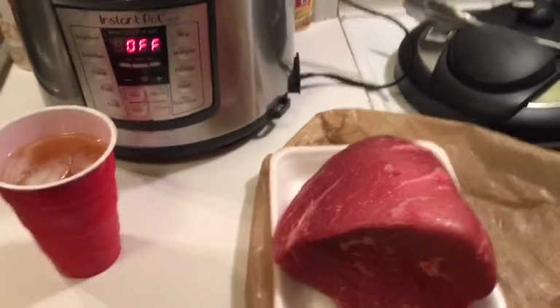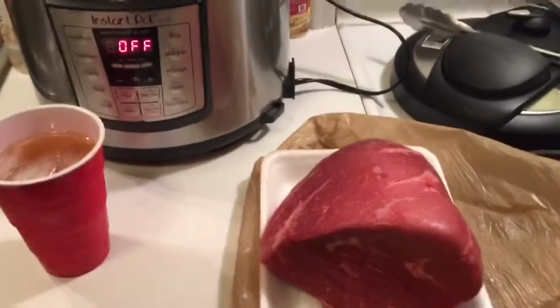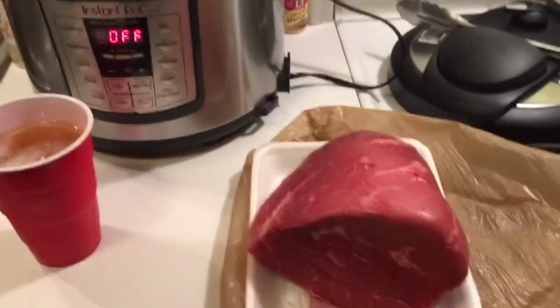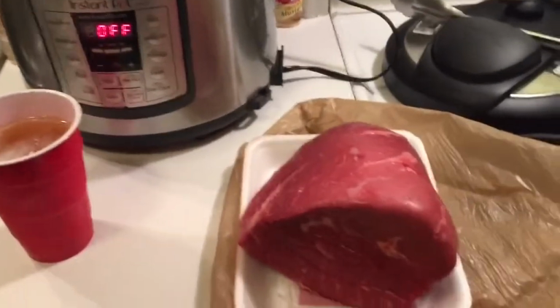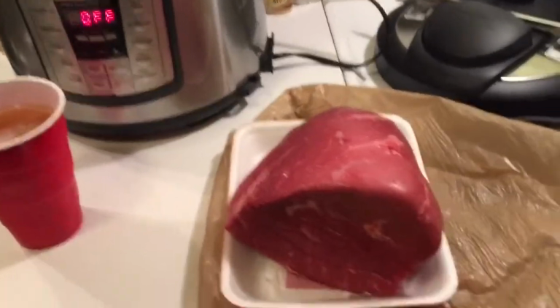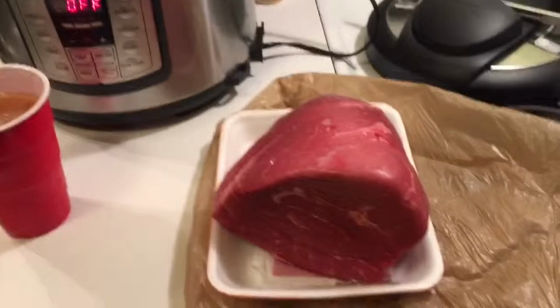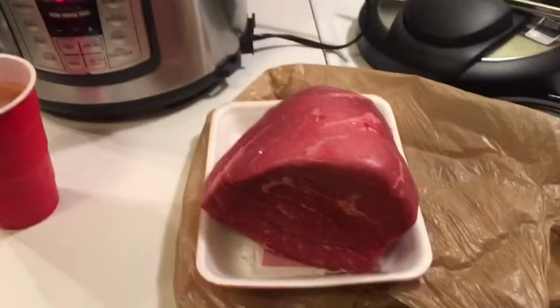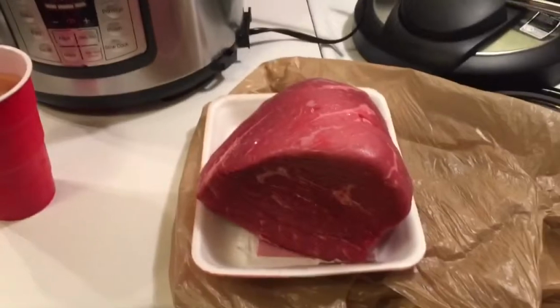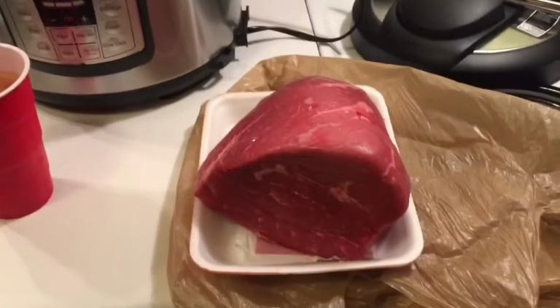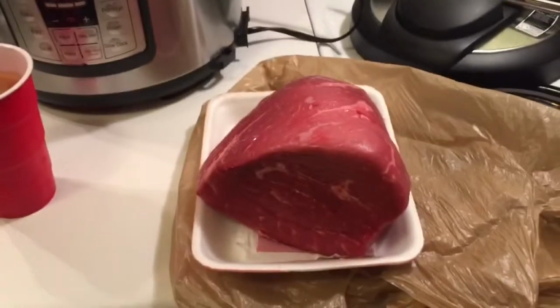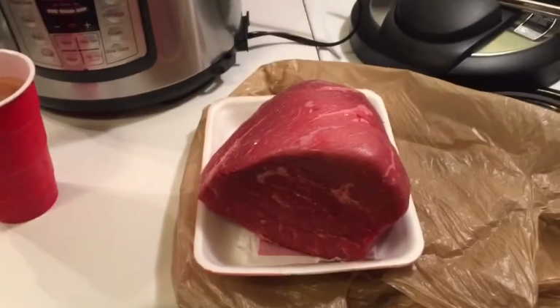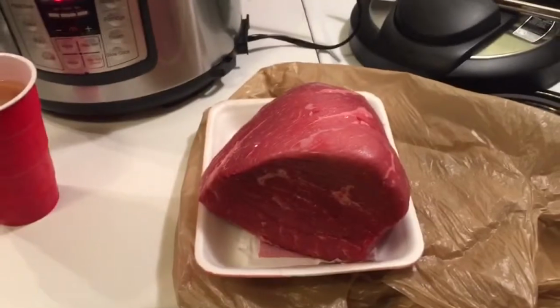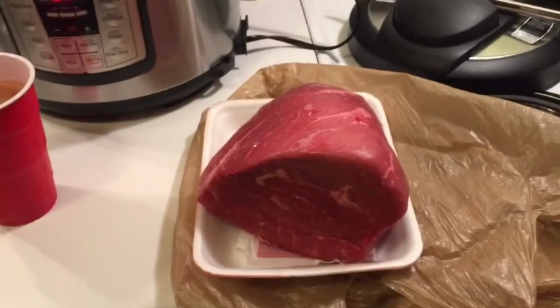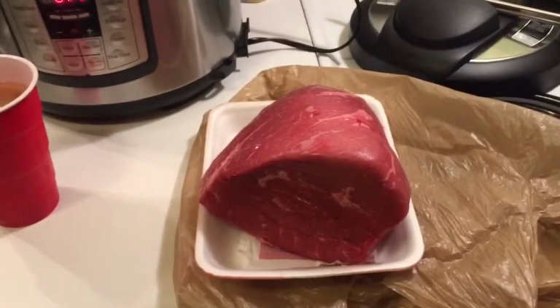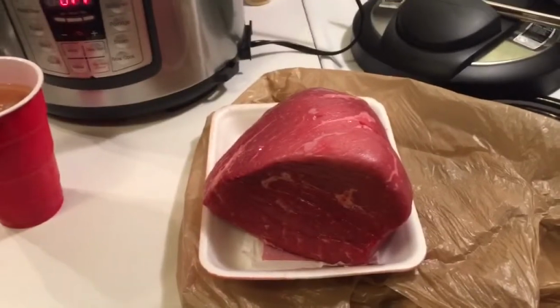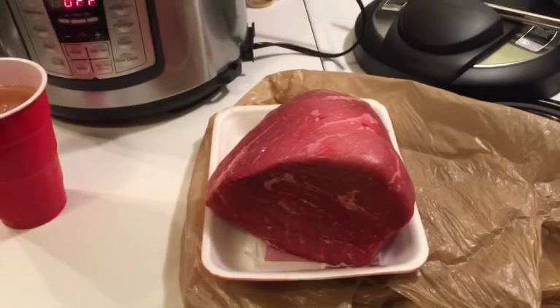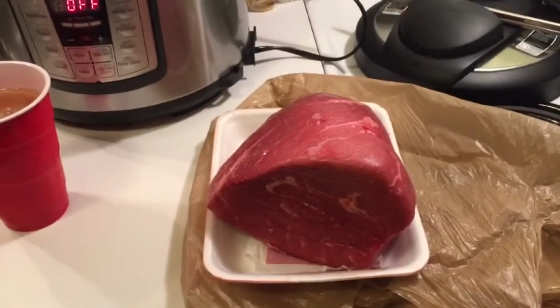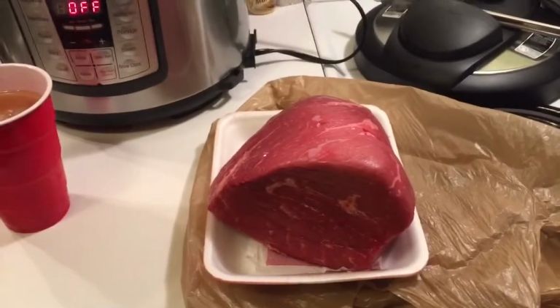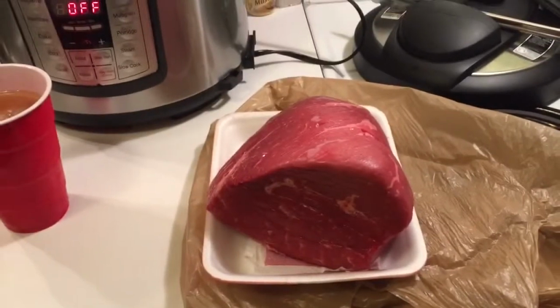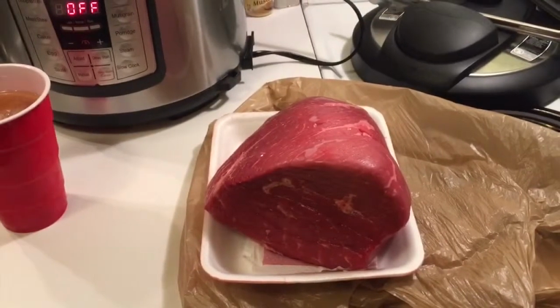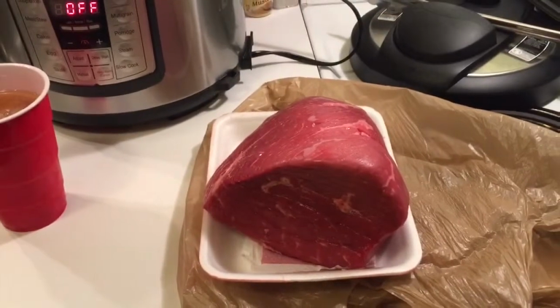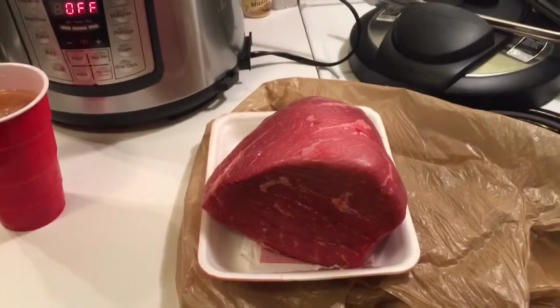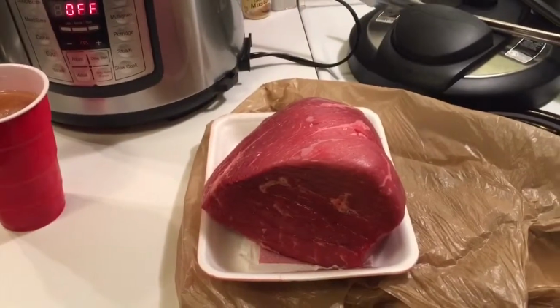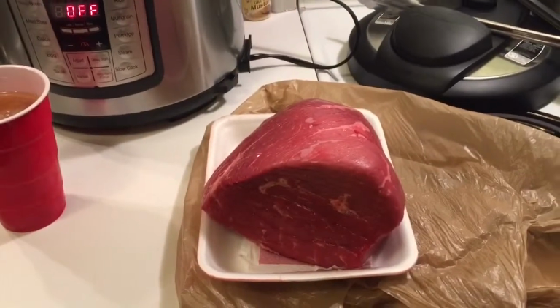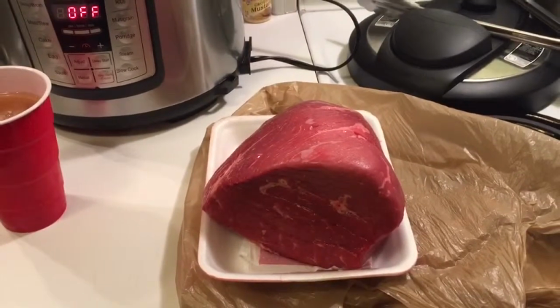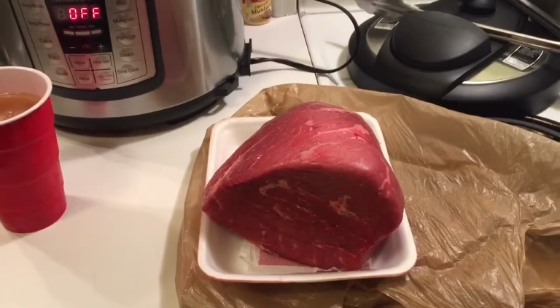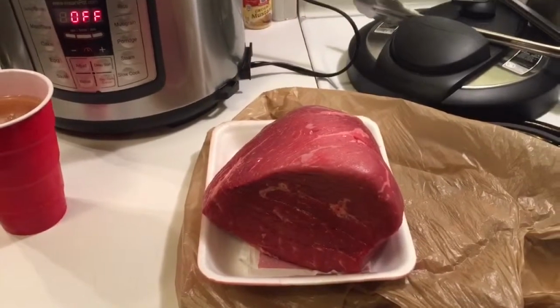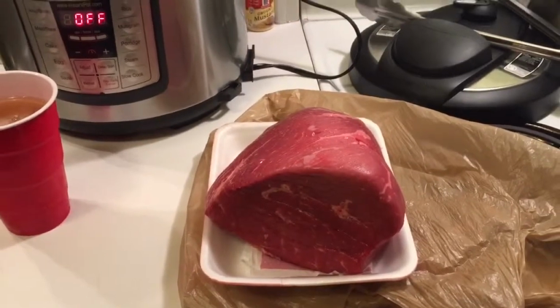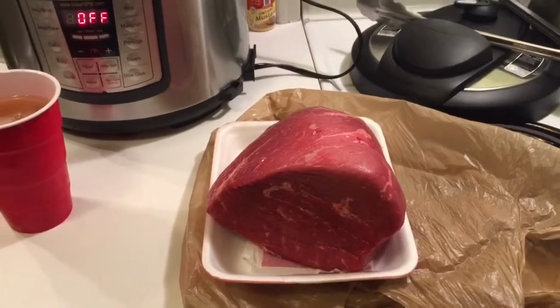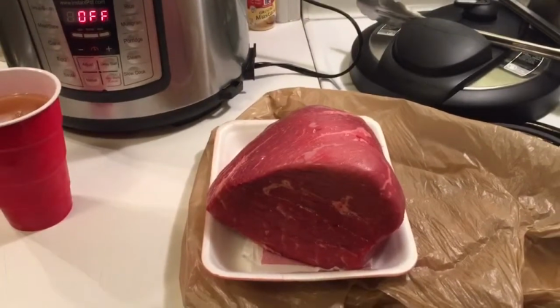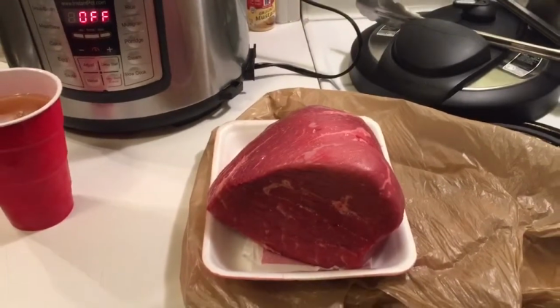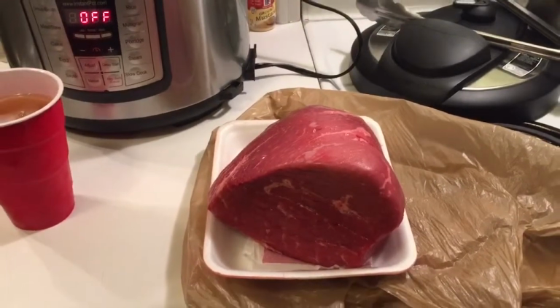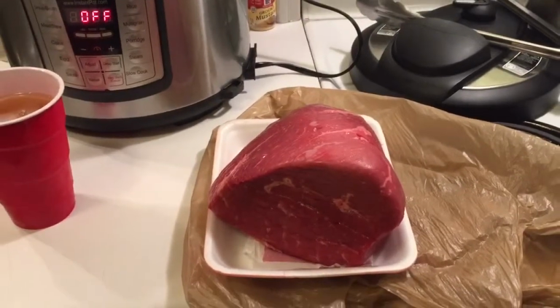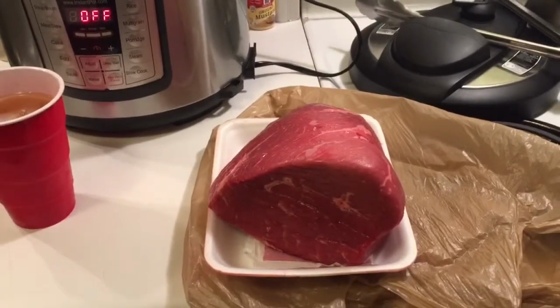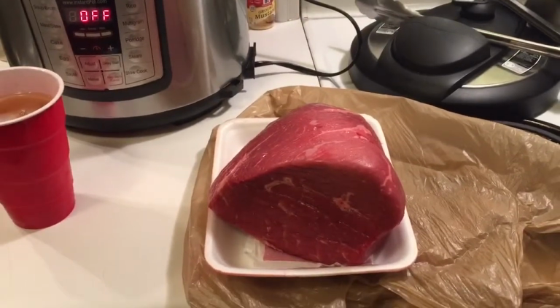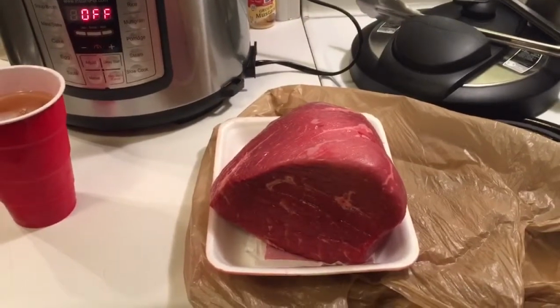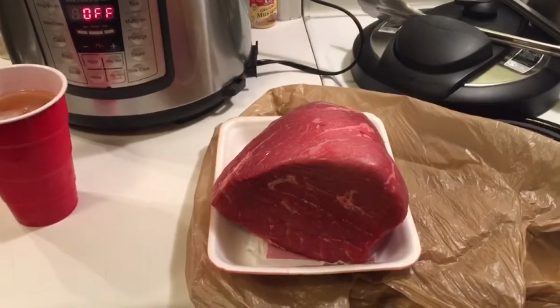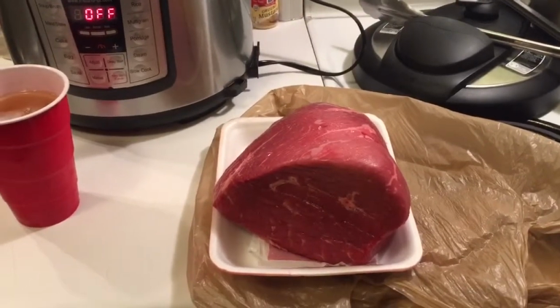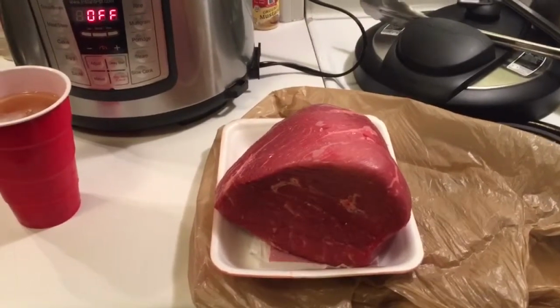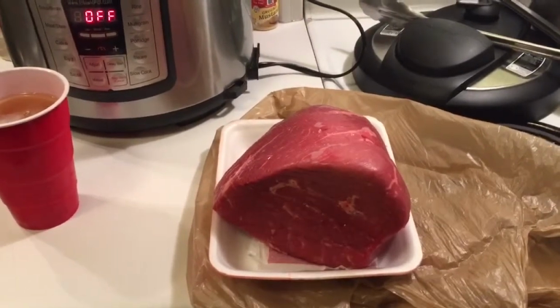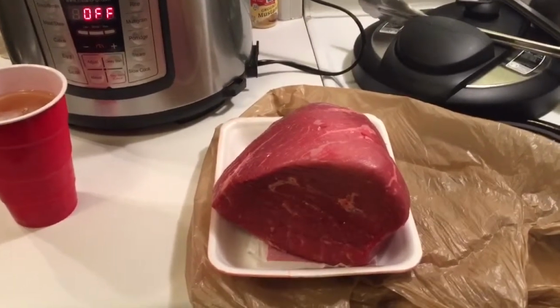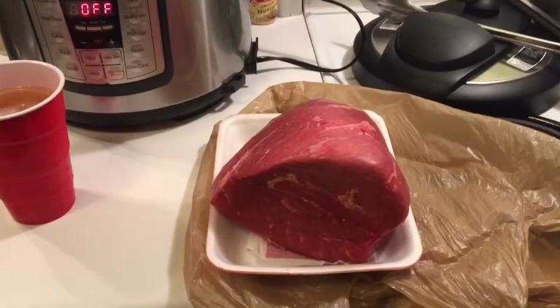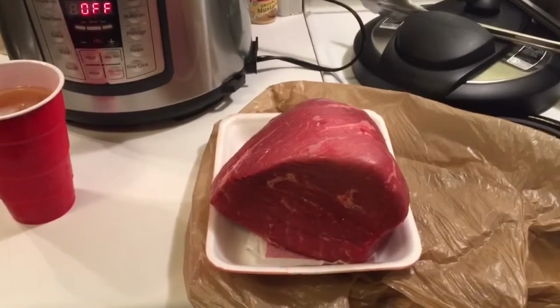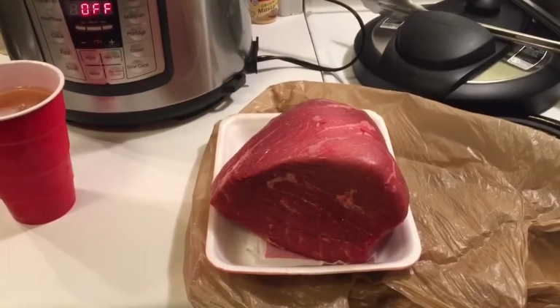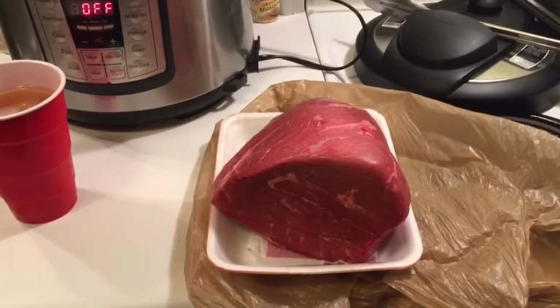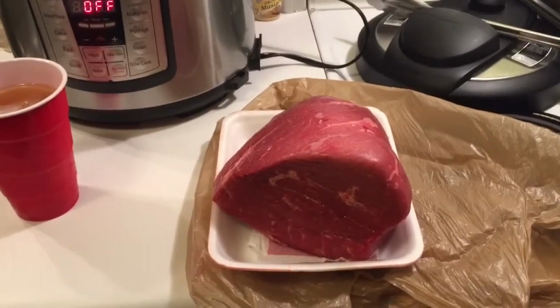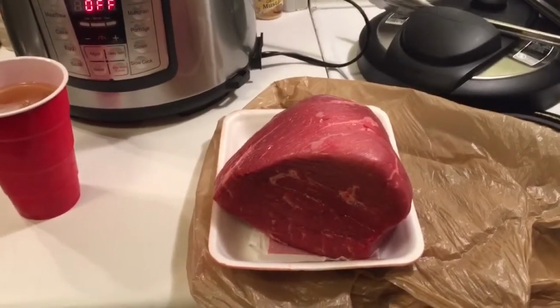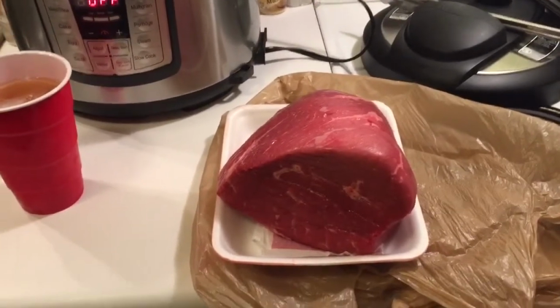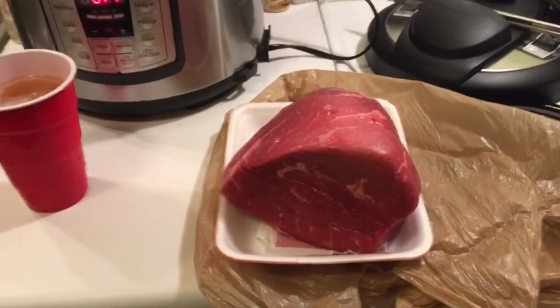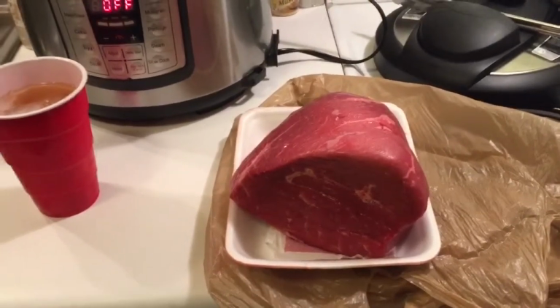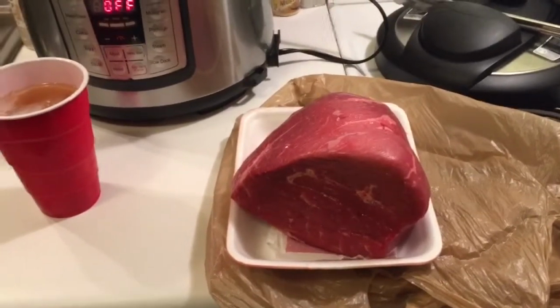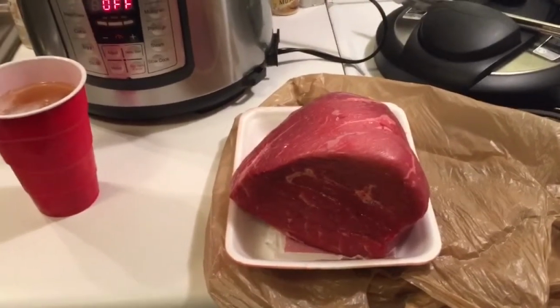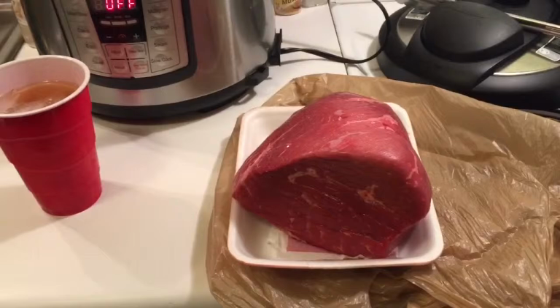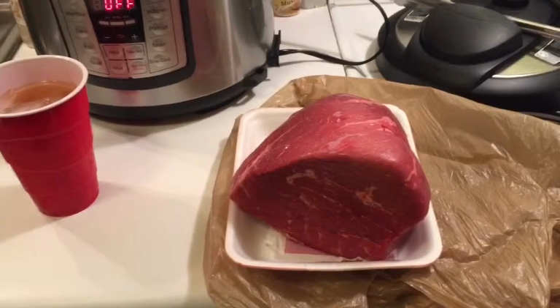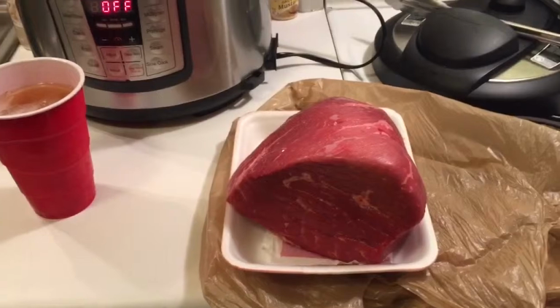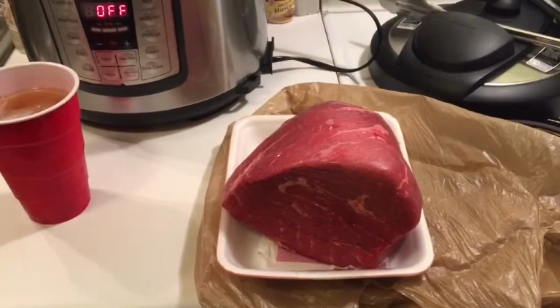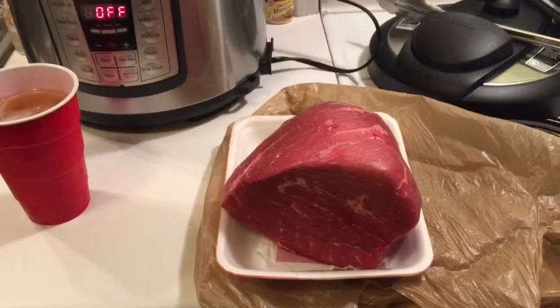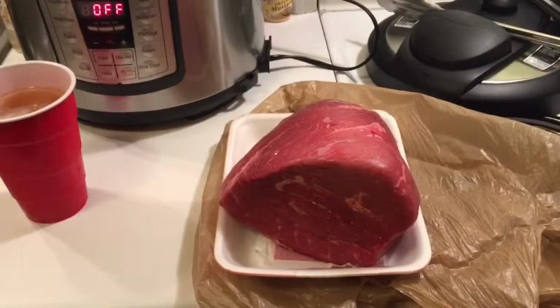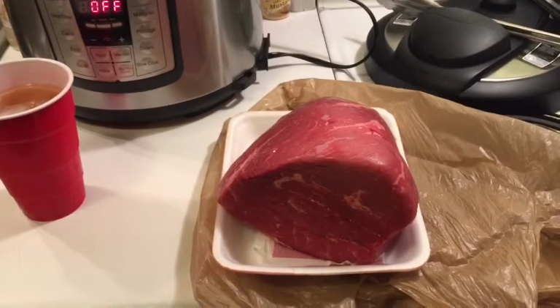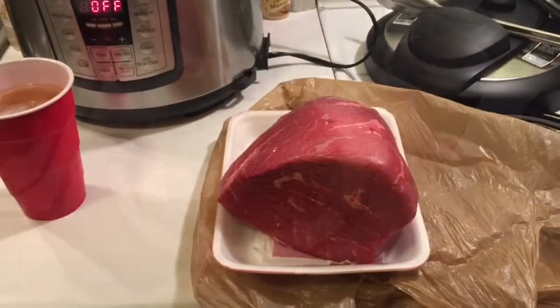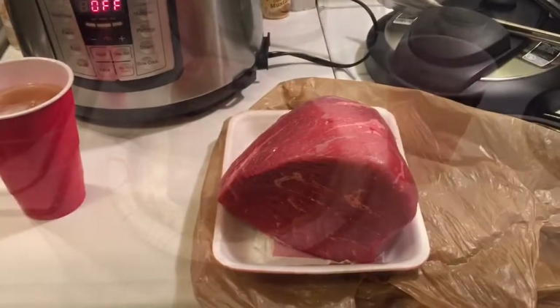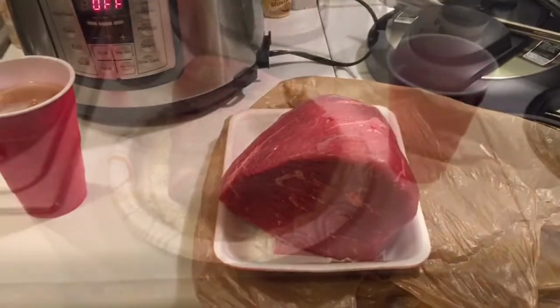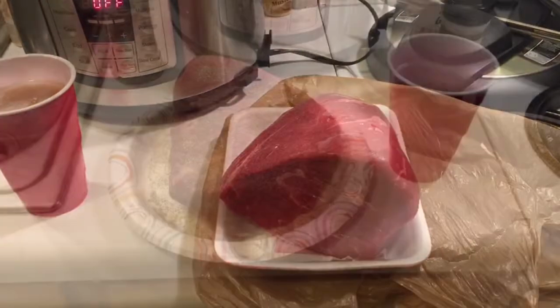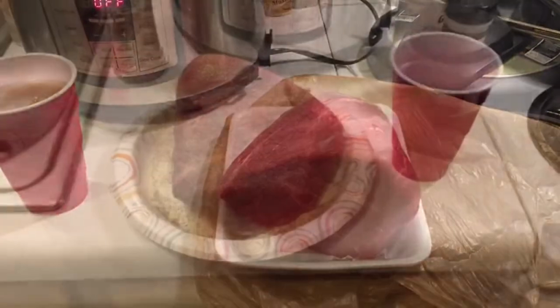We're gonna cook it on down till it's nice and tender. We're gonna rip that shit apart and make something shredded with it. Should turn out pretty good though.